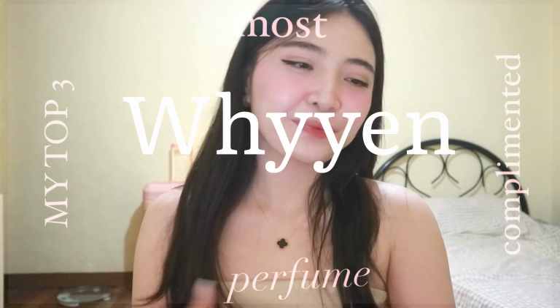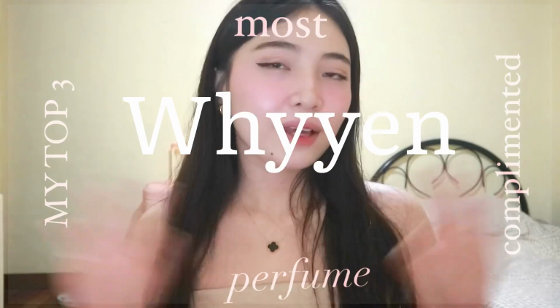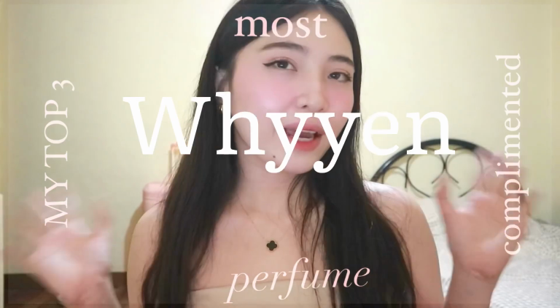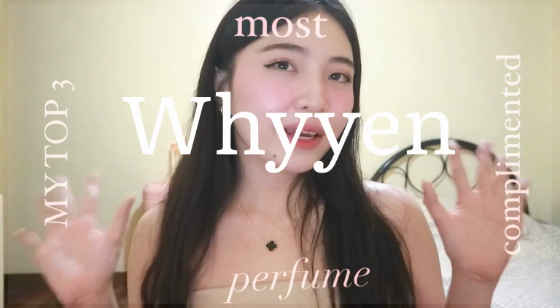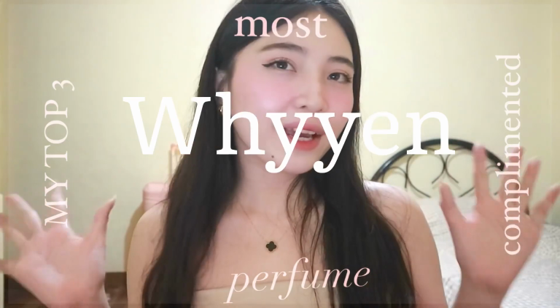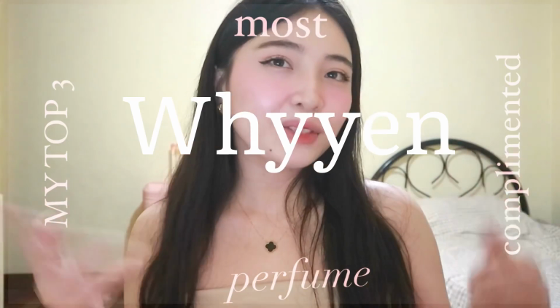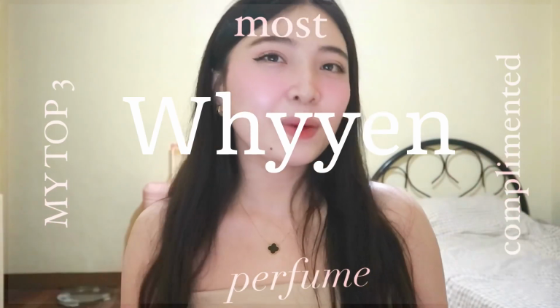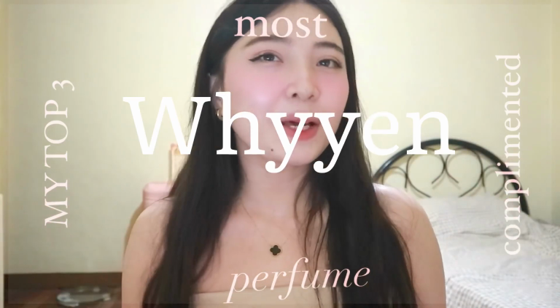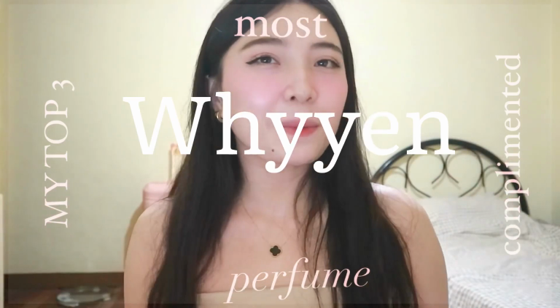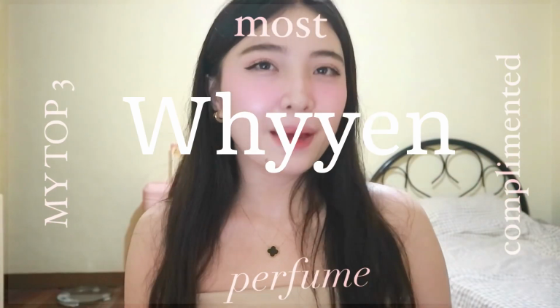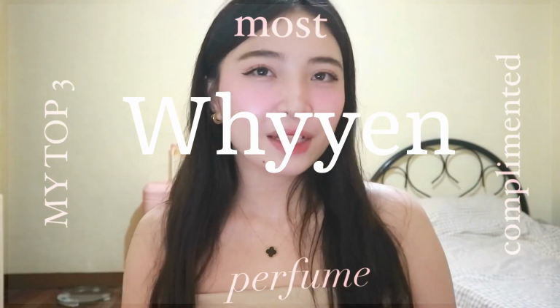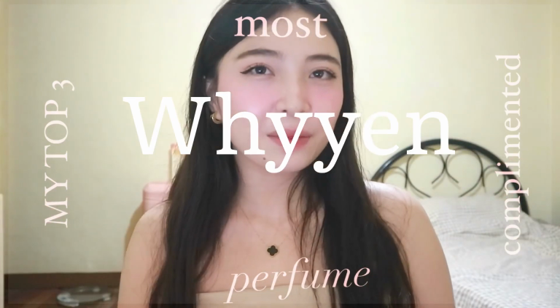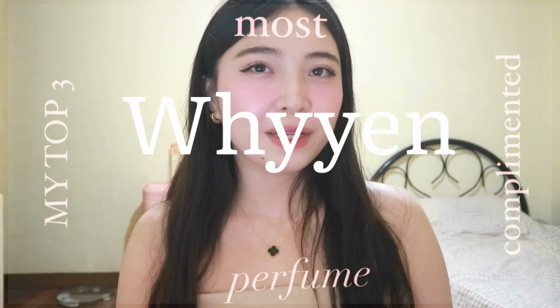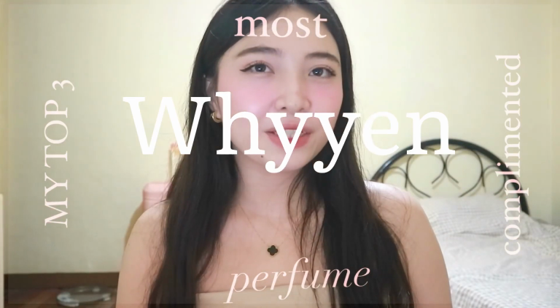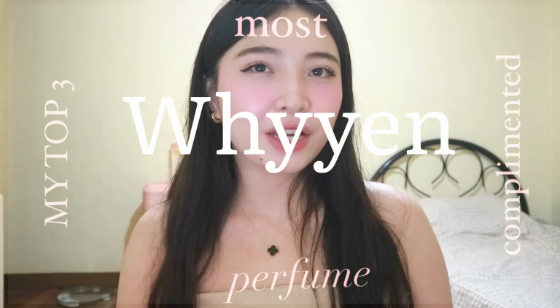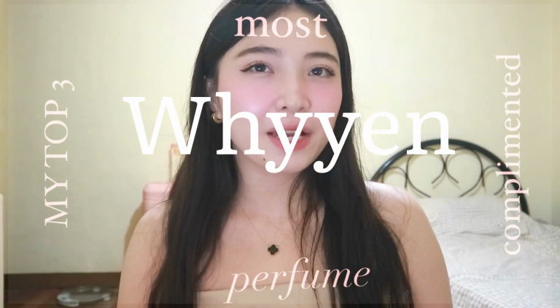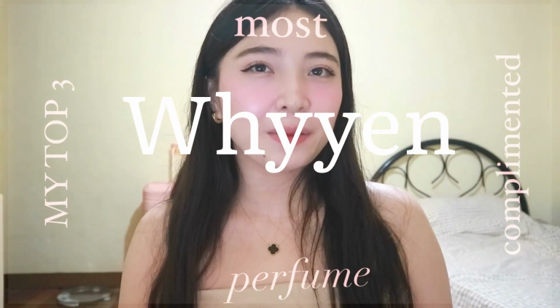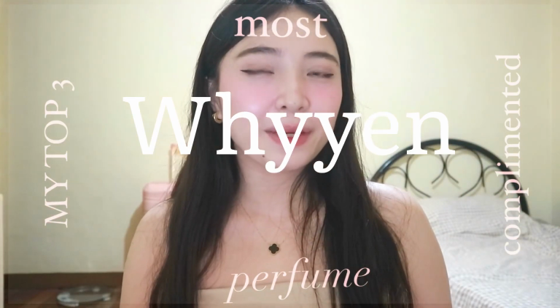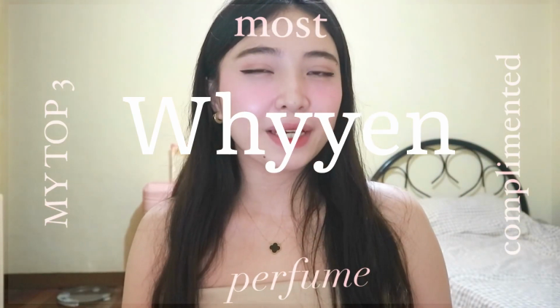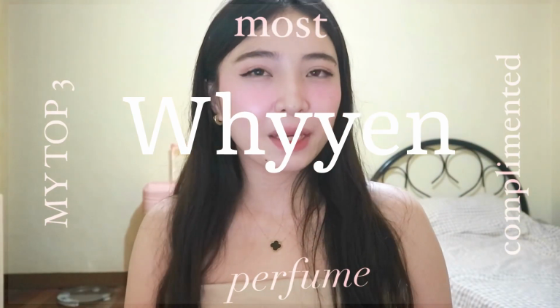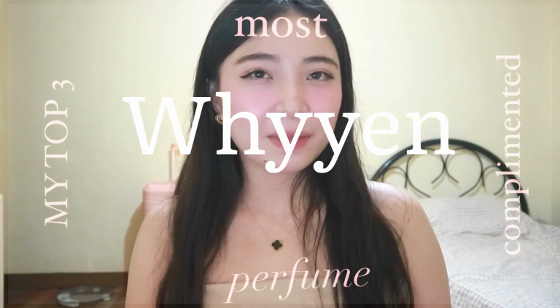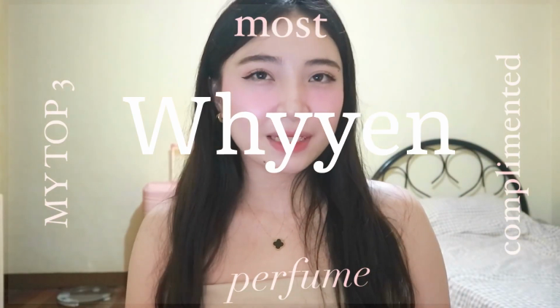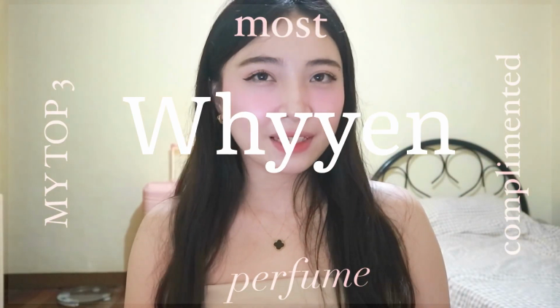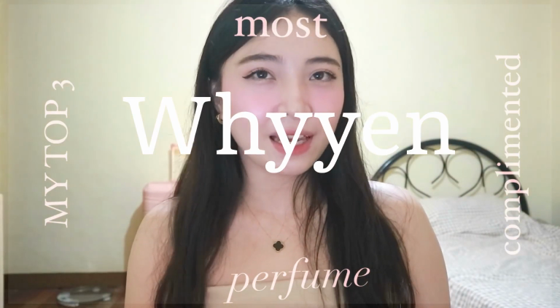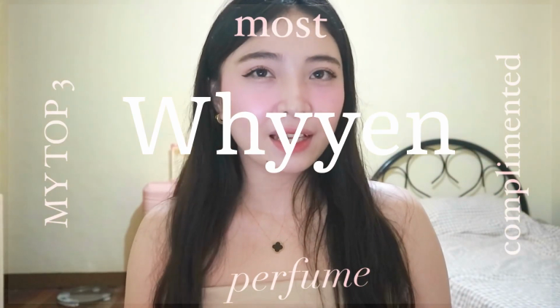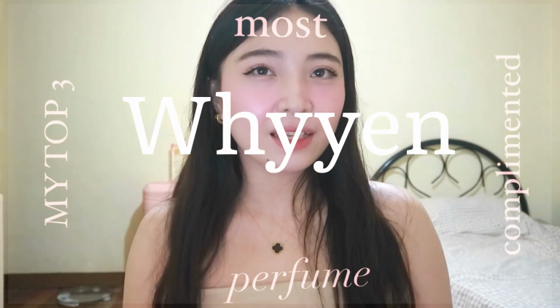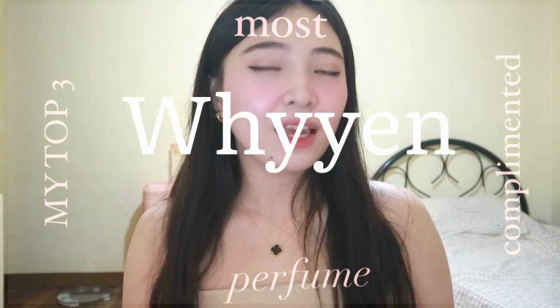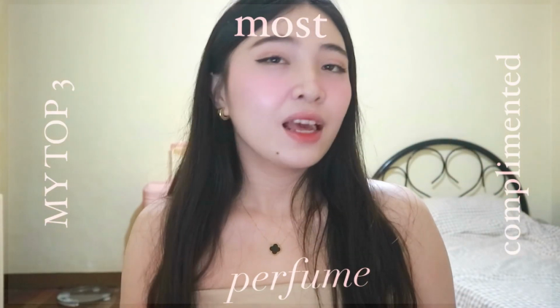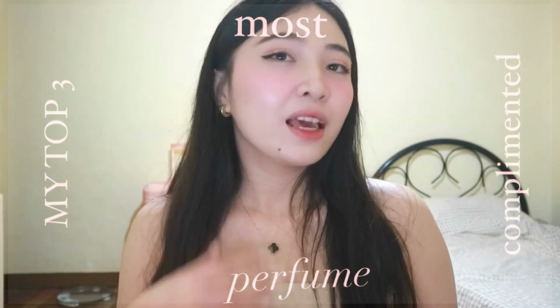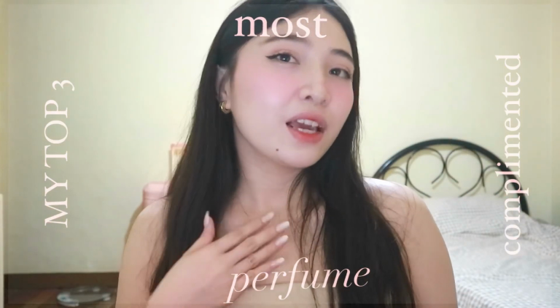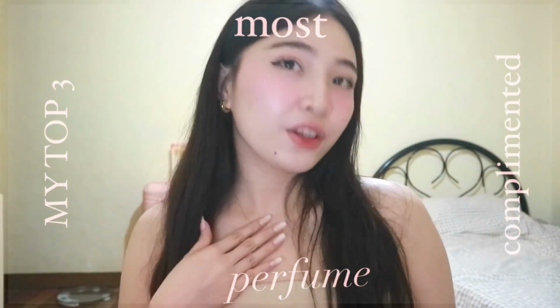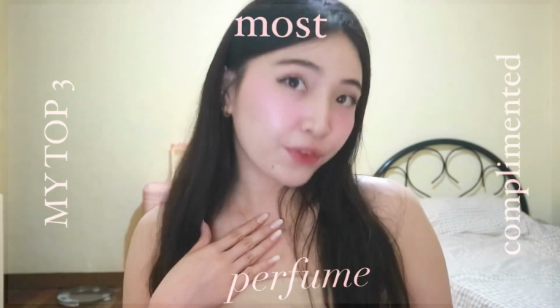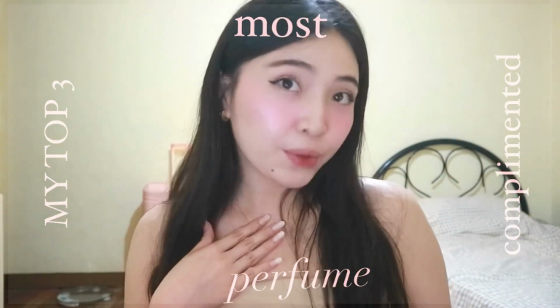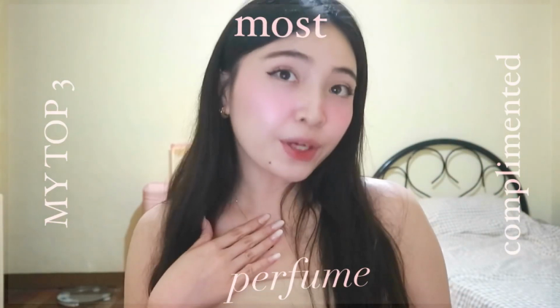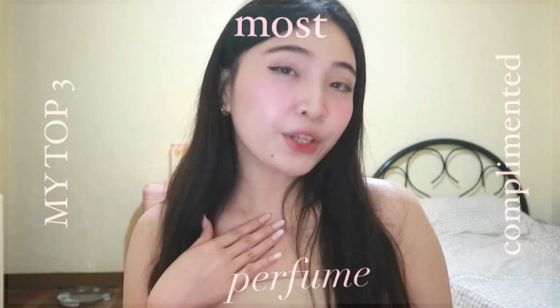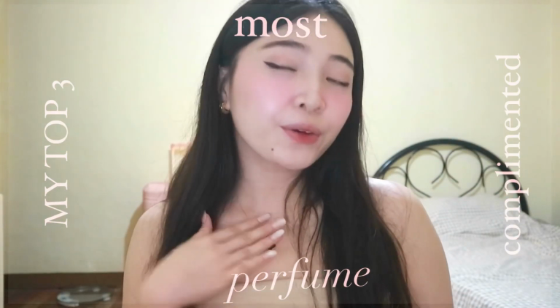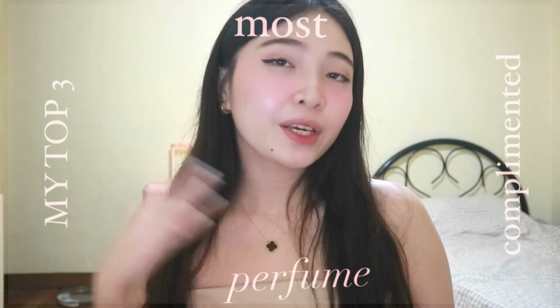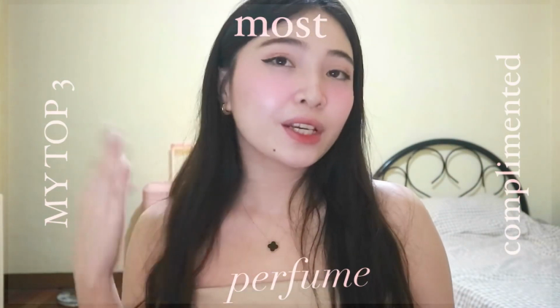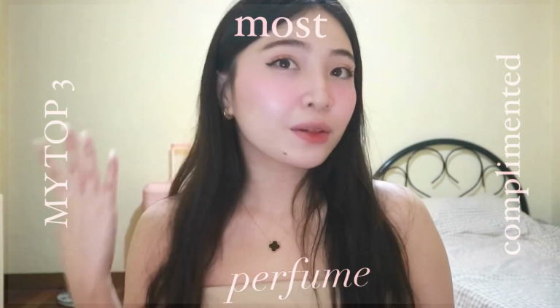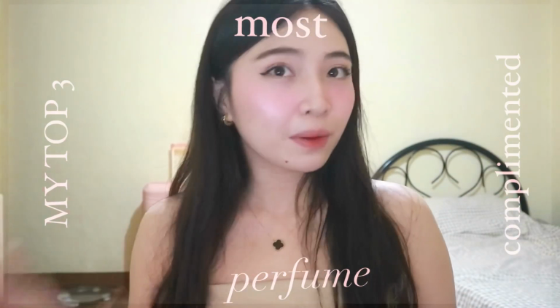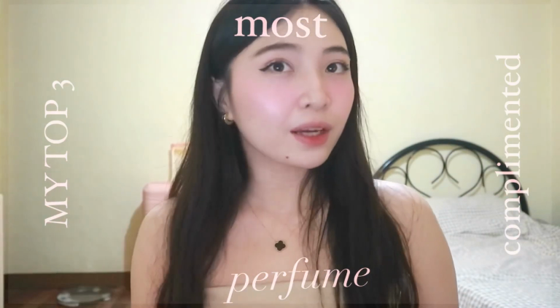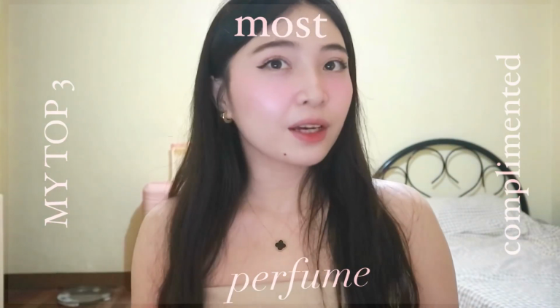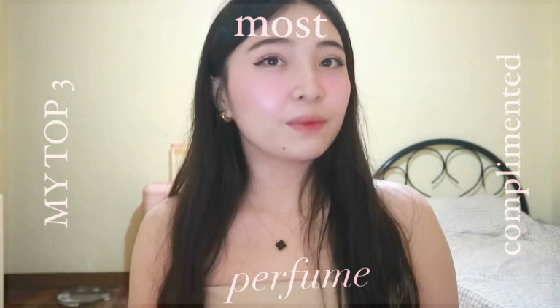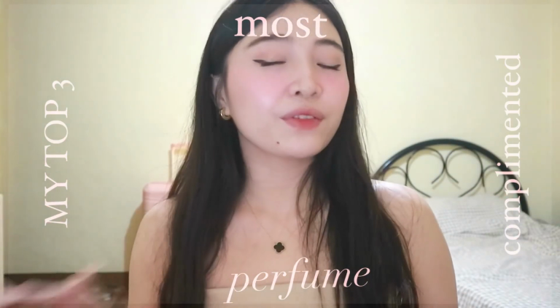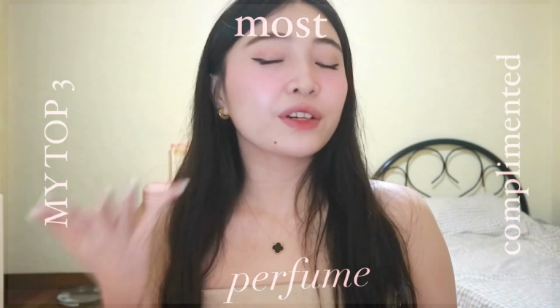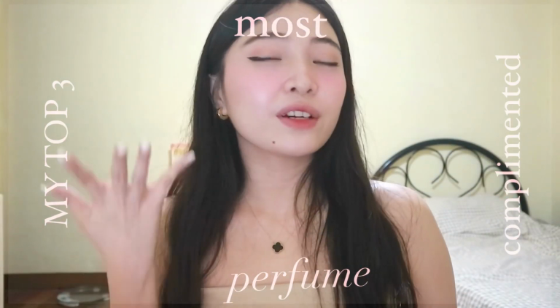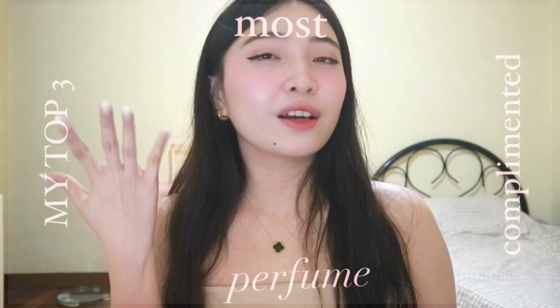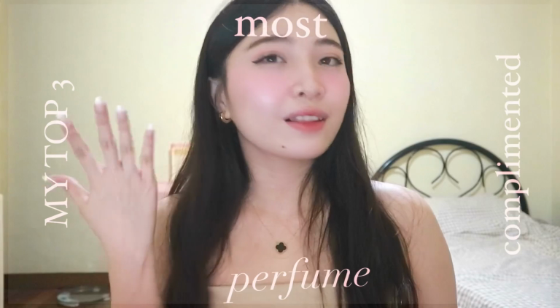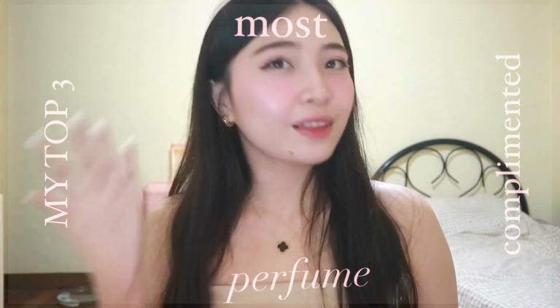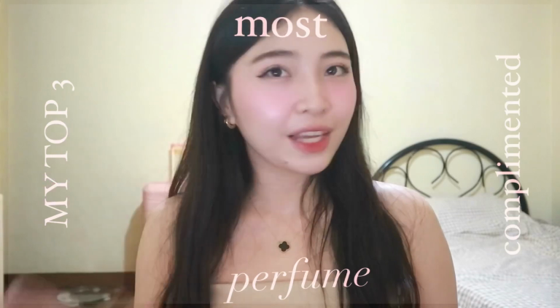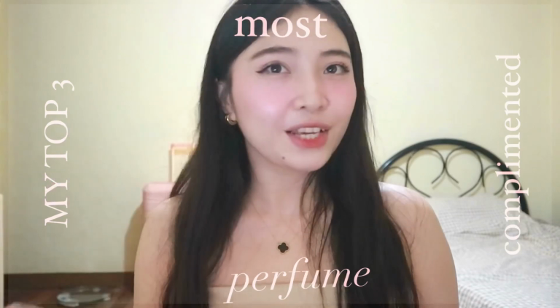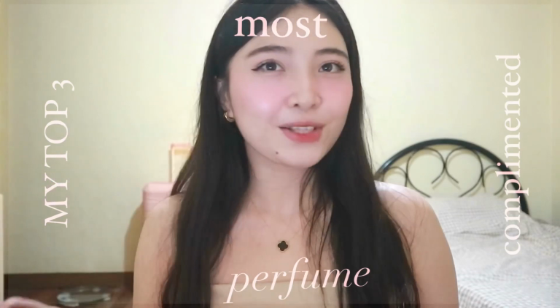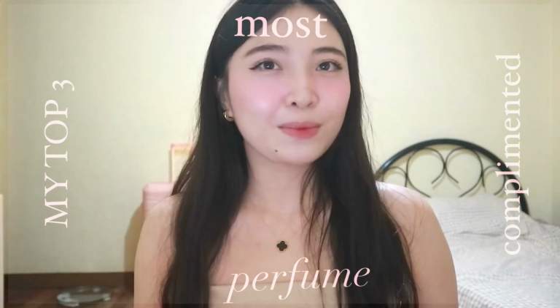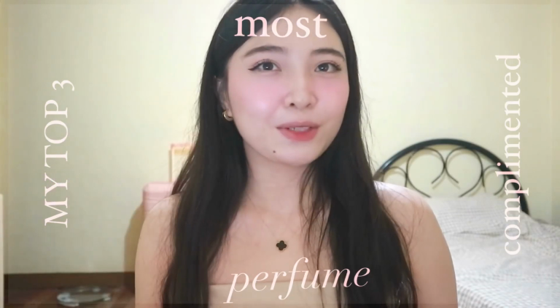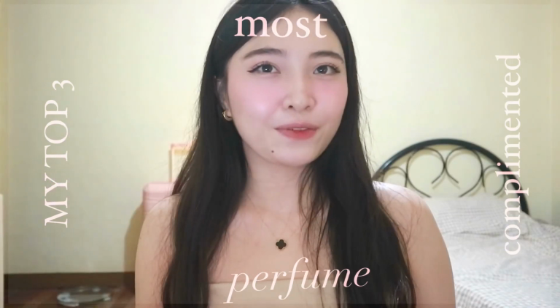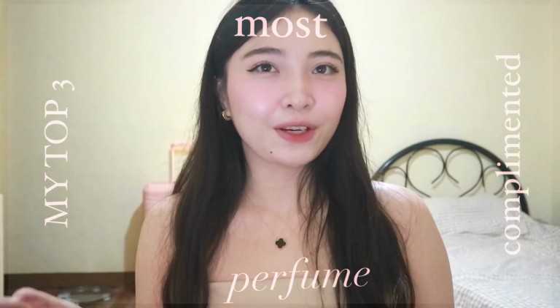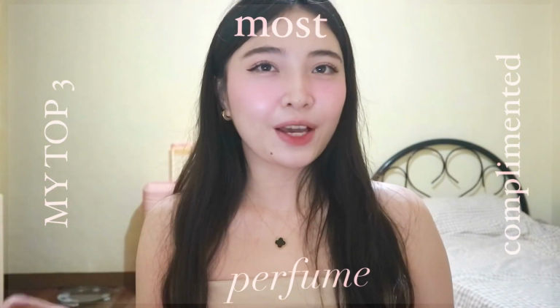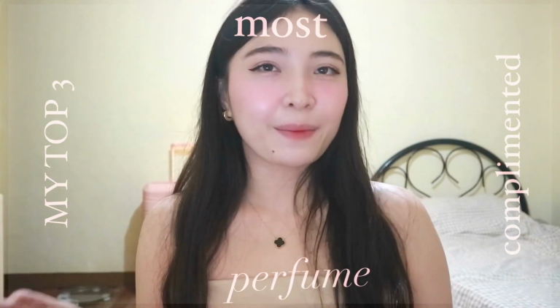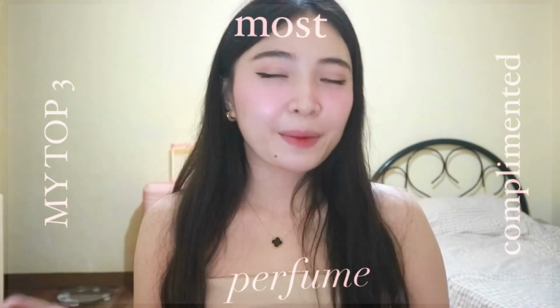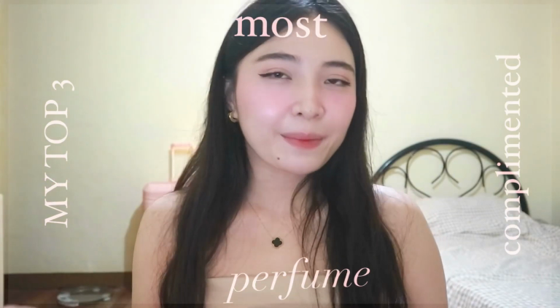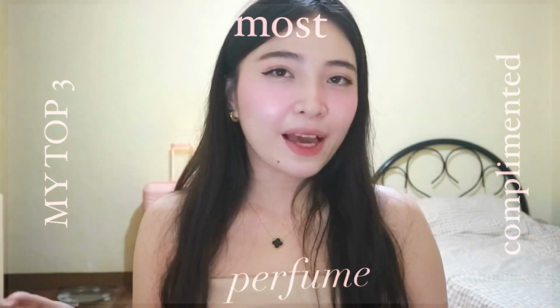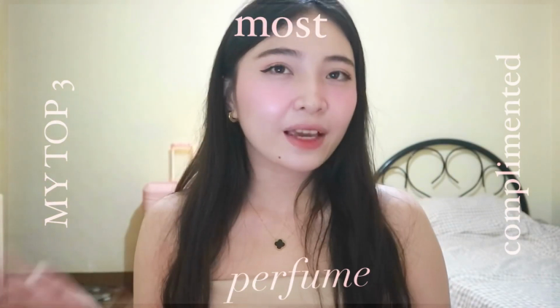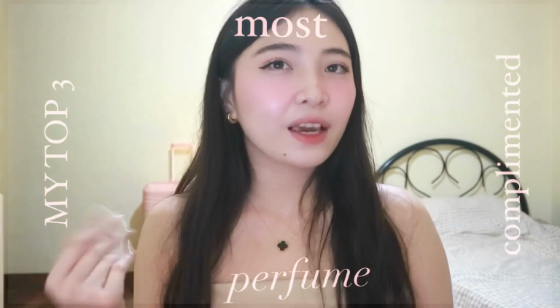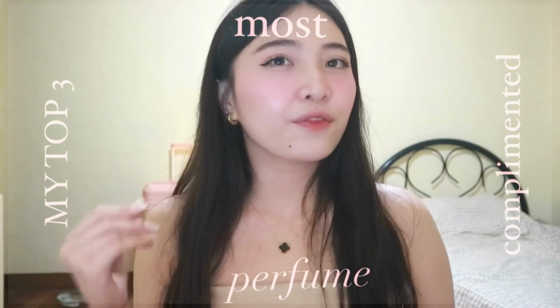Hi guys, welcome back to my channel. My name is Sien, and if you are new here, welcome. If you're not, thank you so much for coming back.